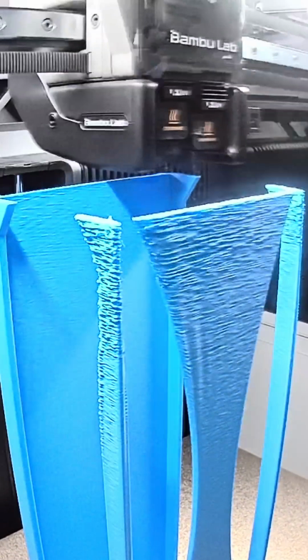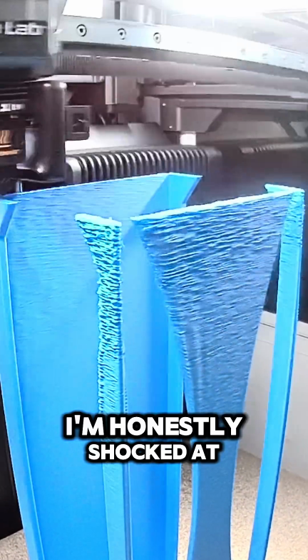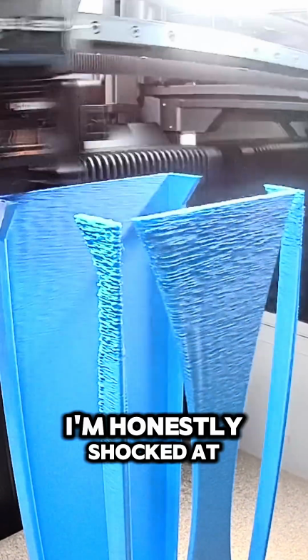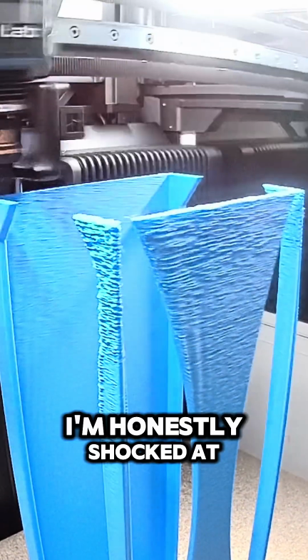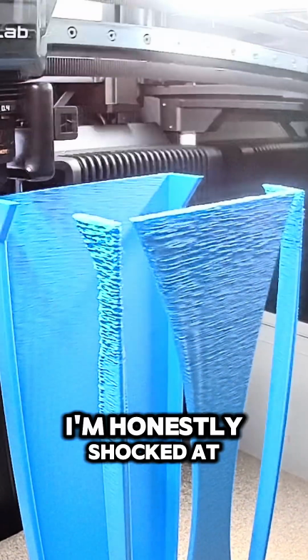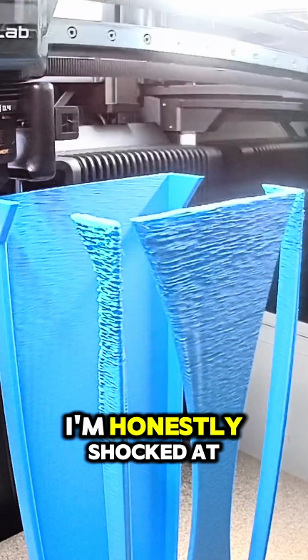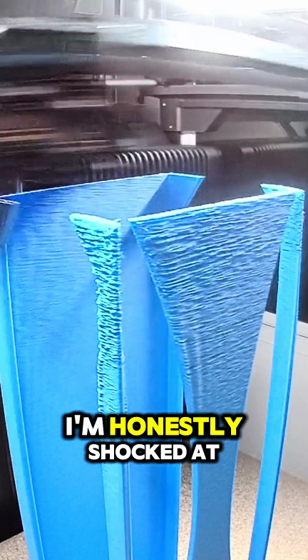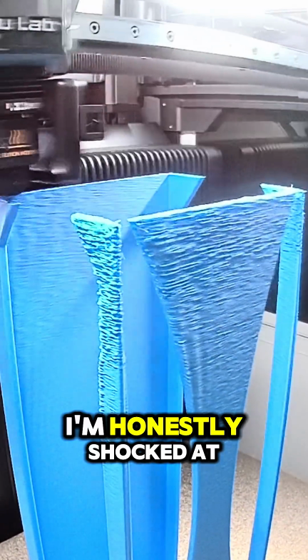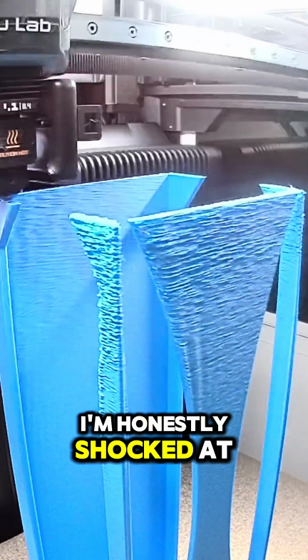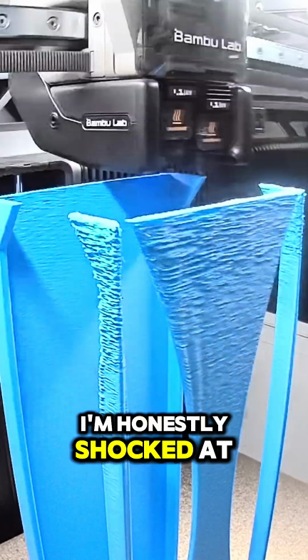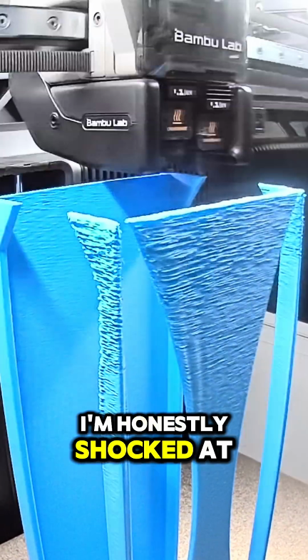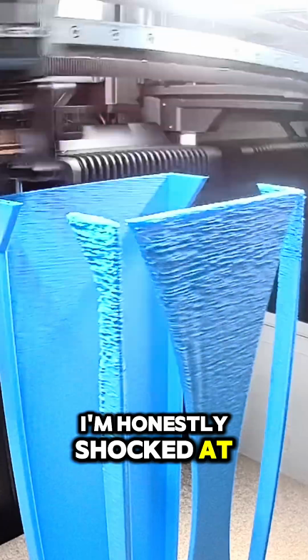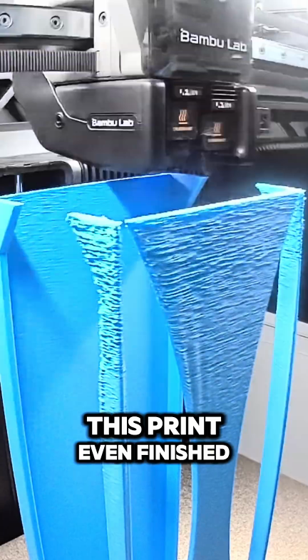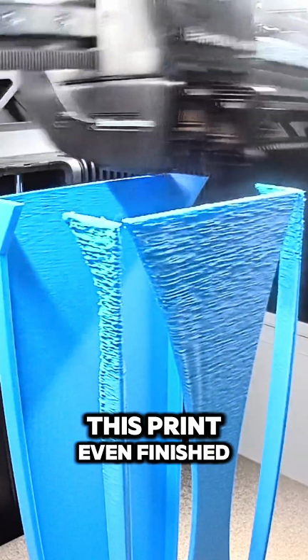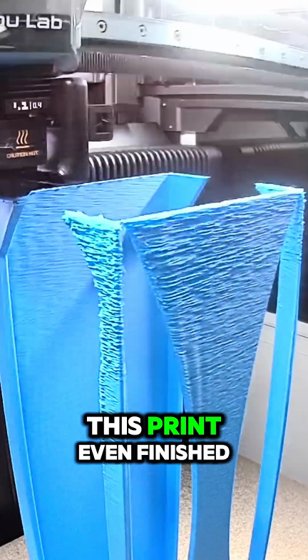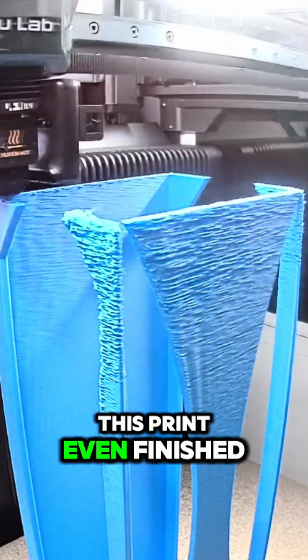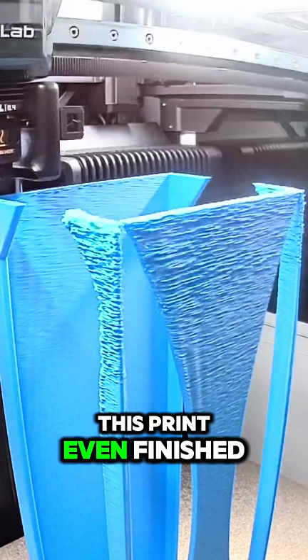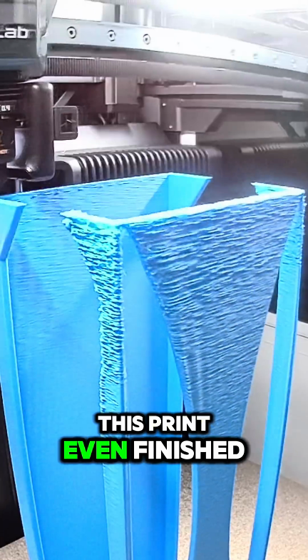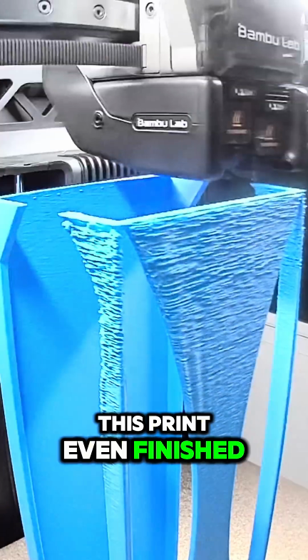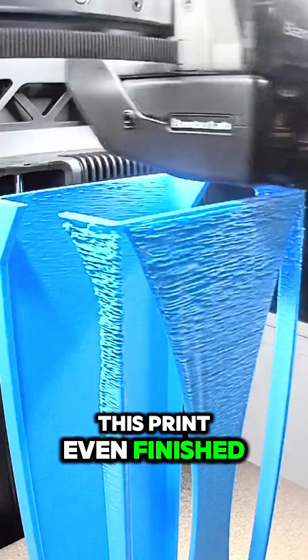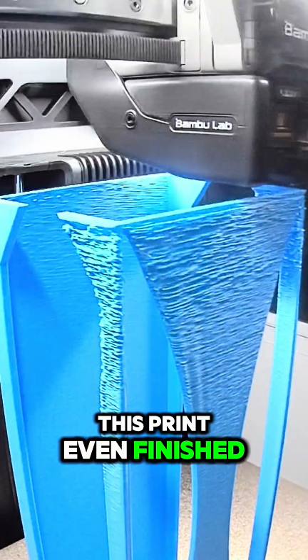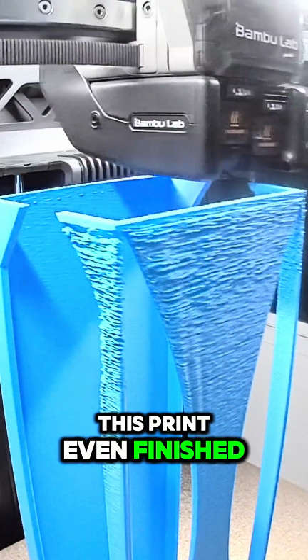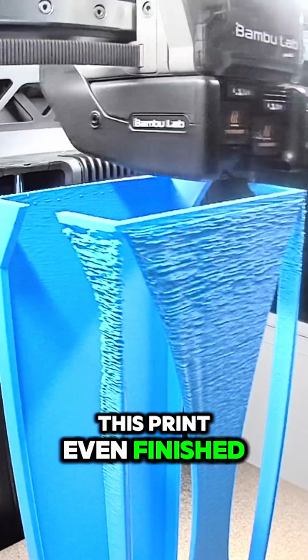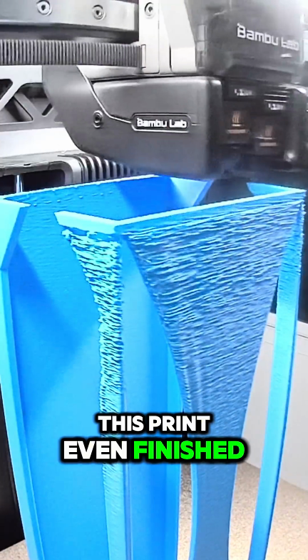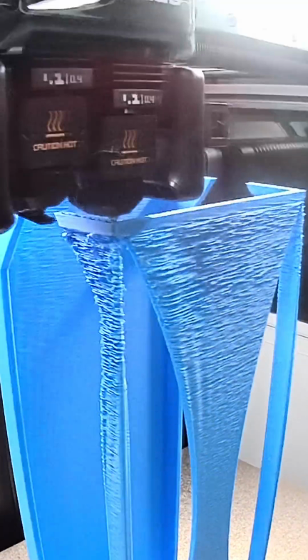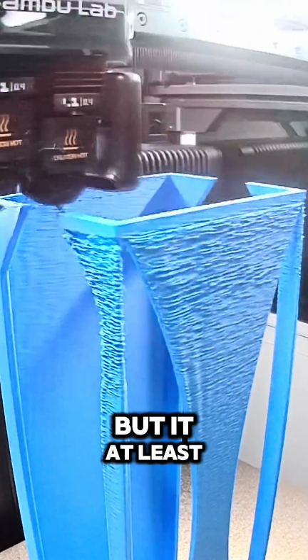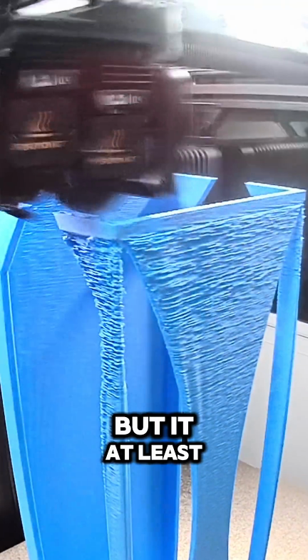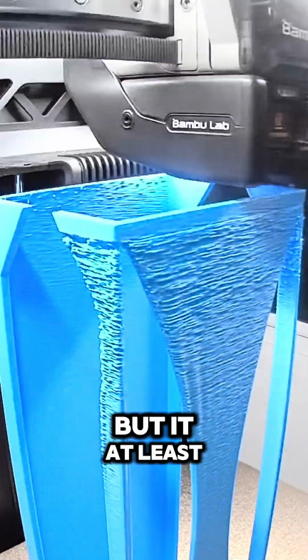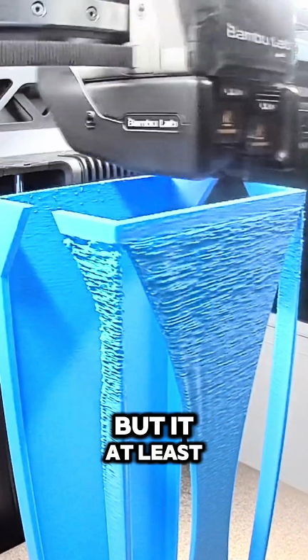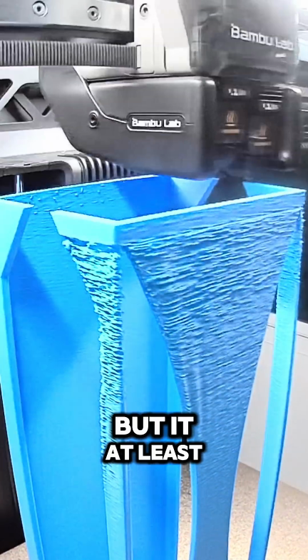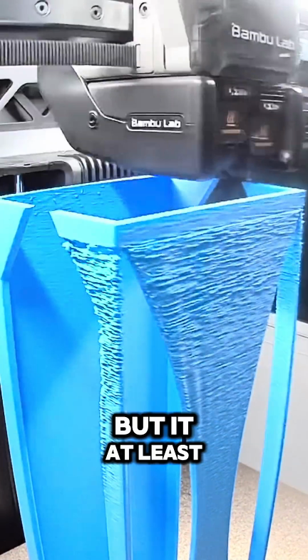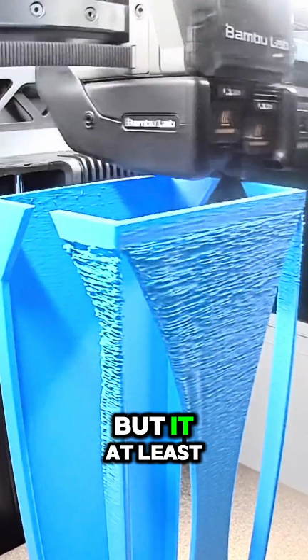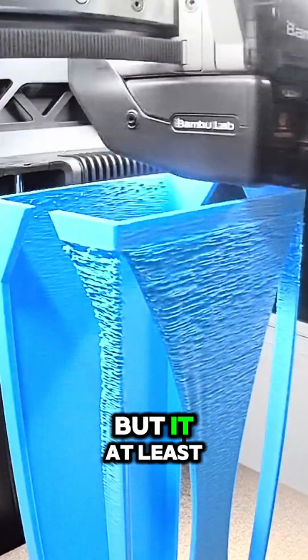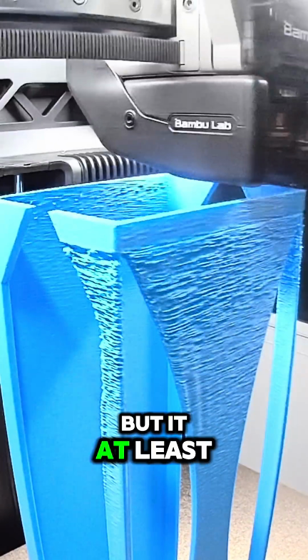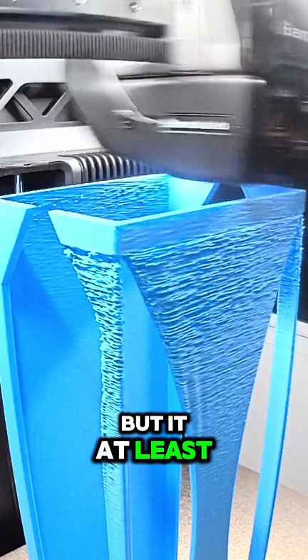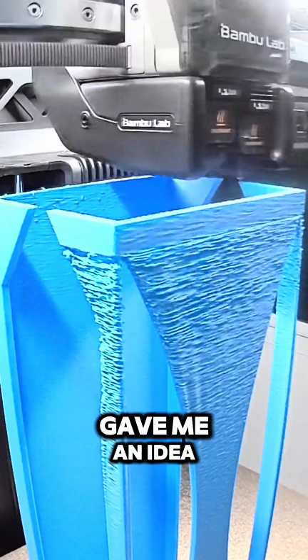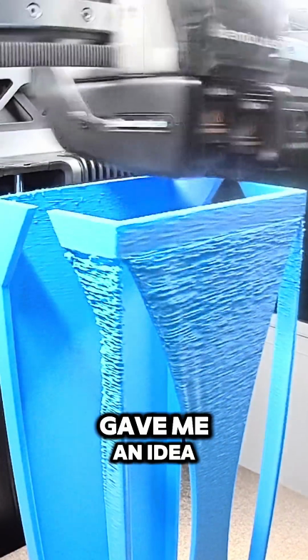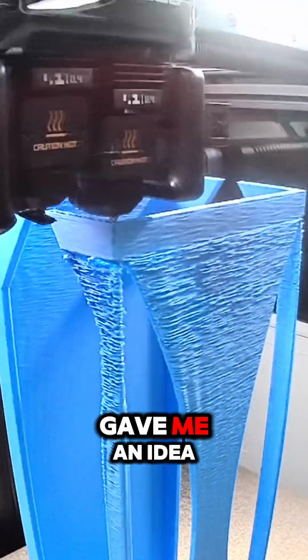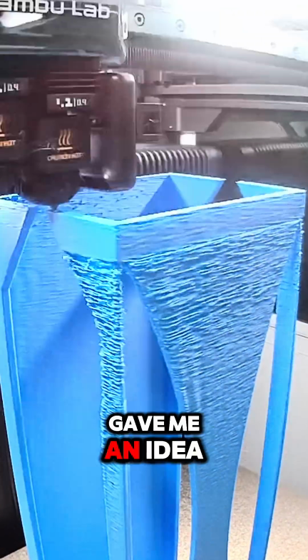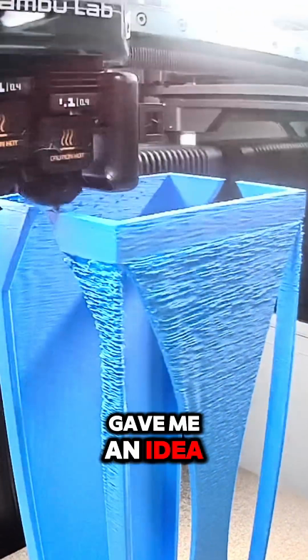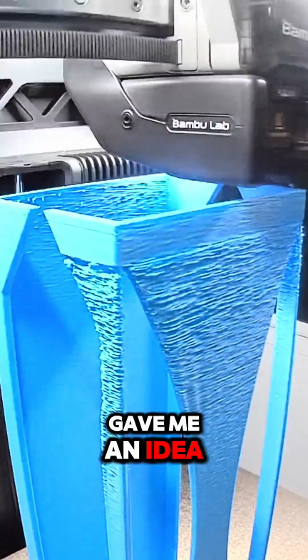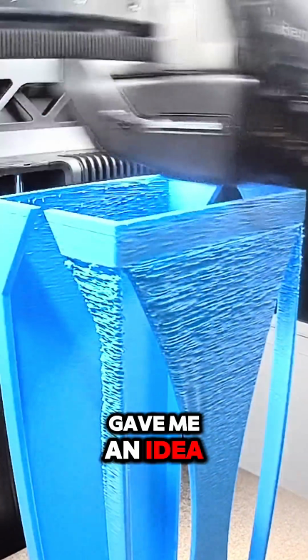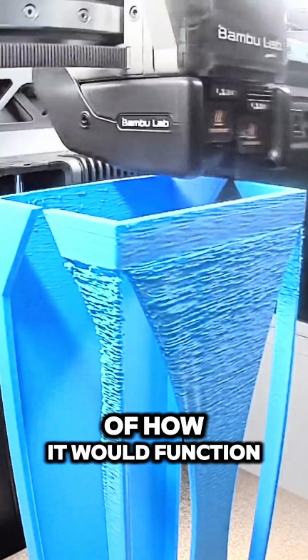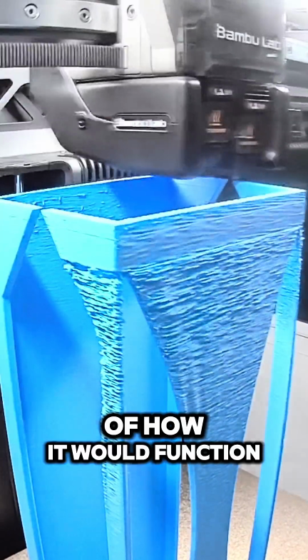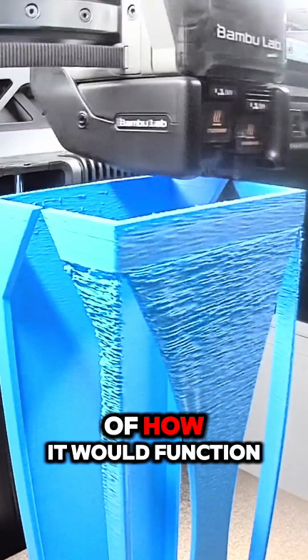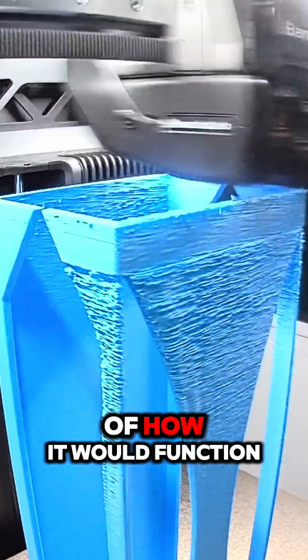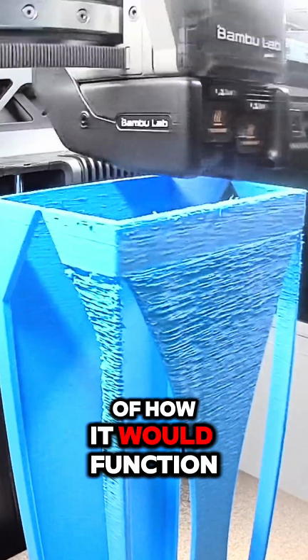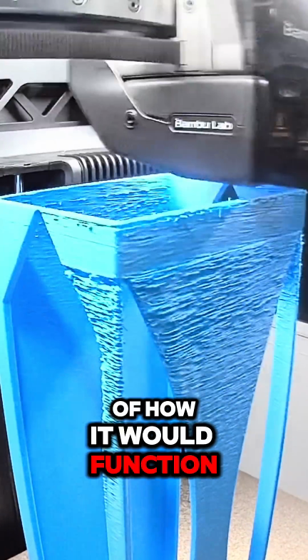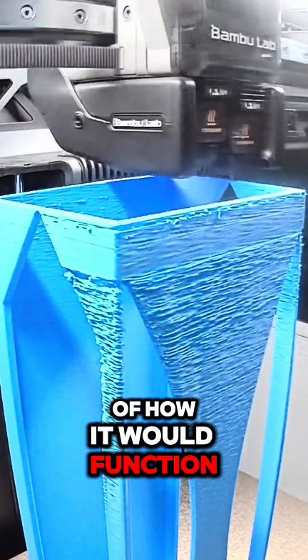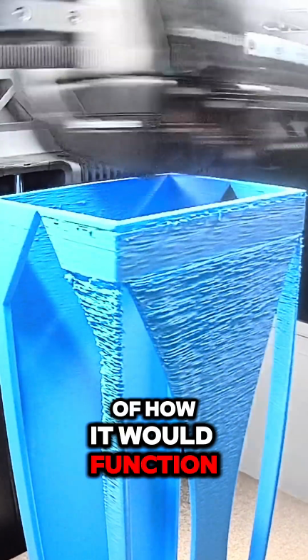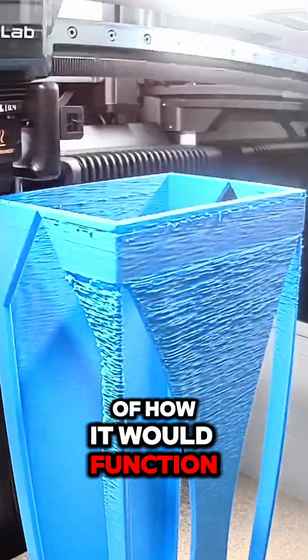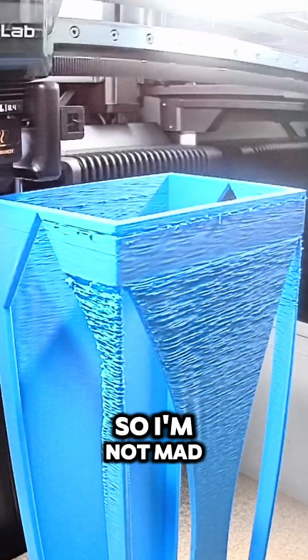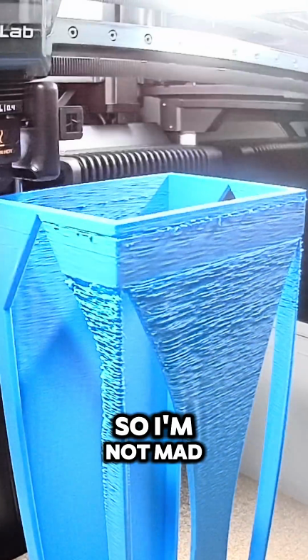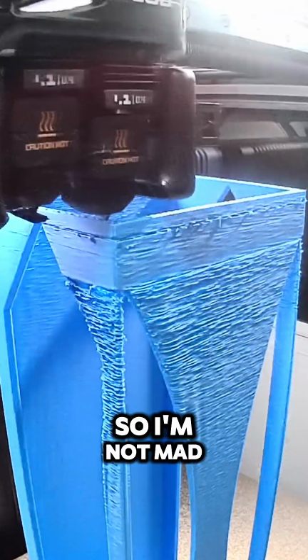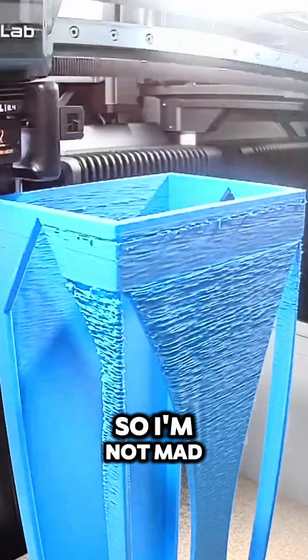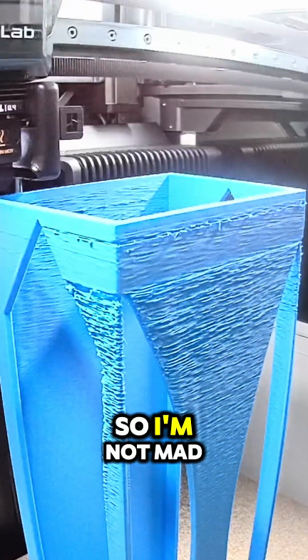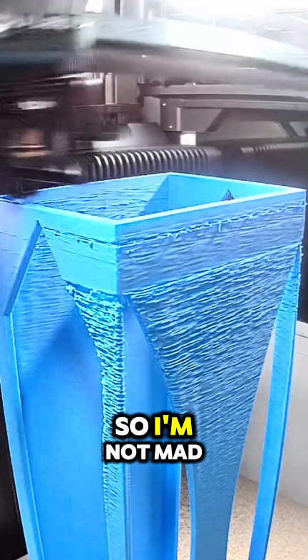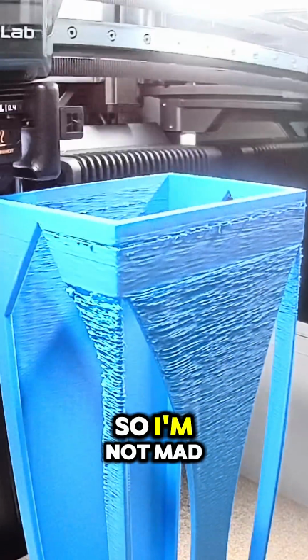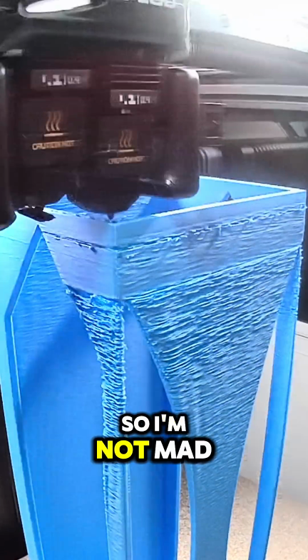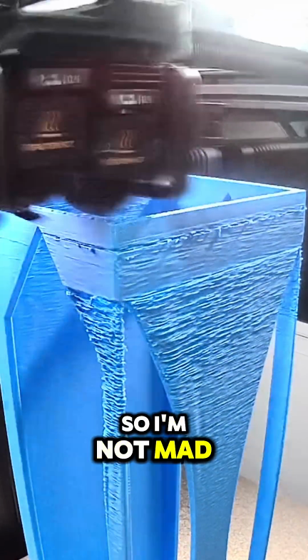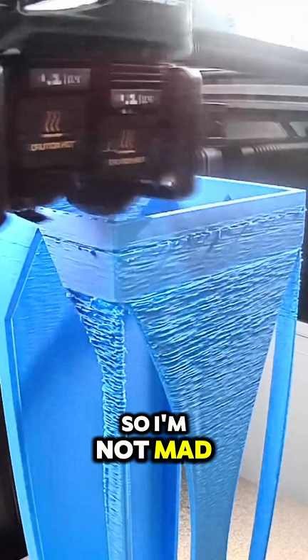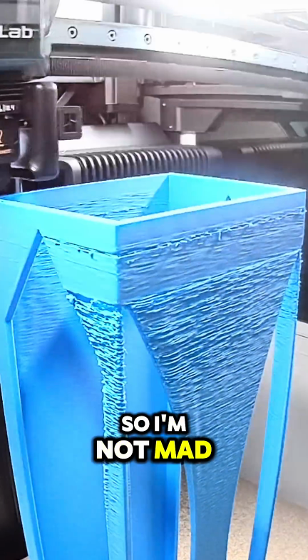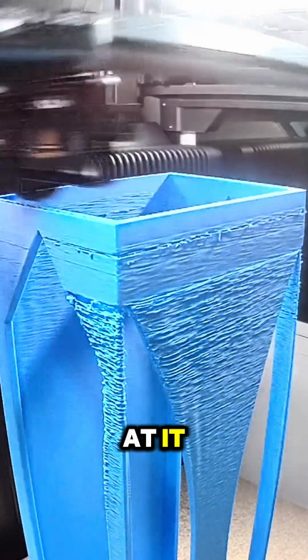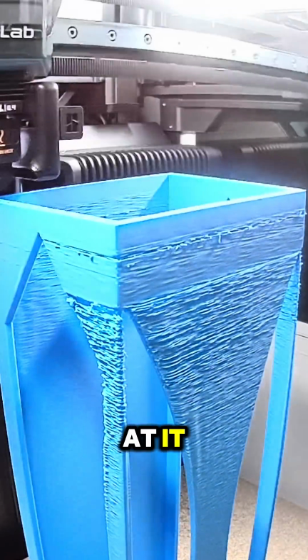I'm honestly shocked that this print even finished, but it at least gave me an idea of how it would function, so I'm not mad at it.